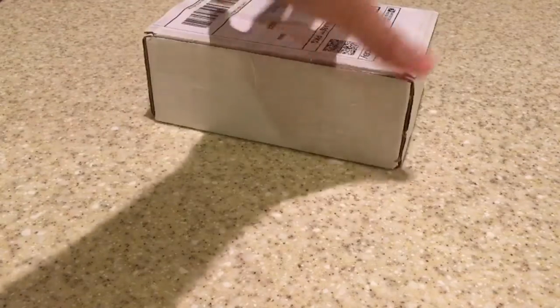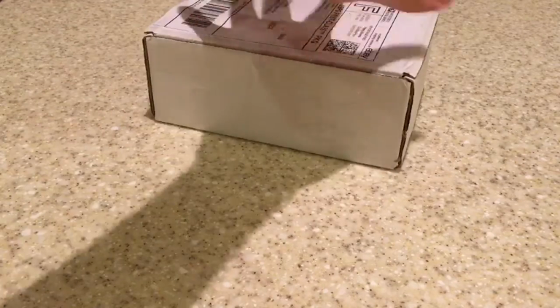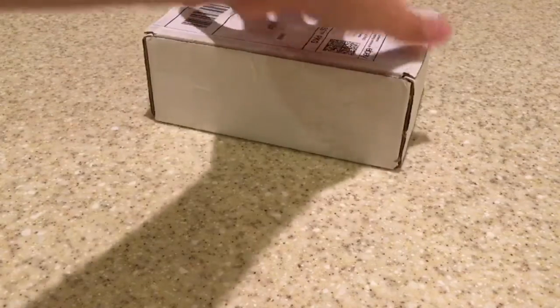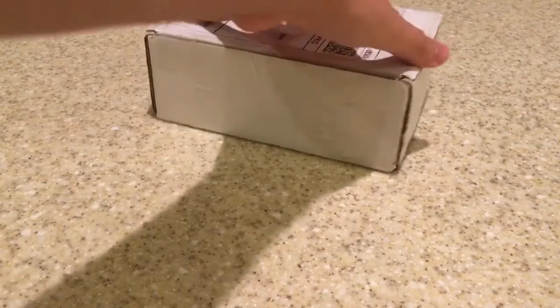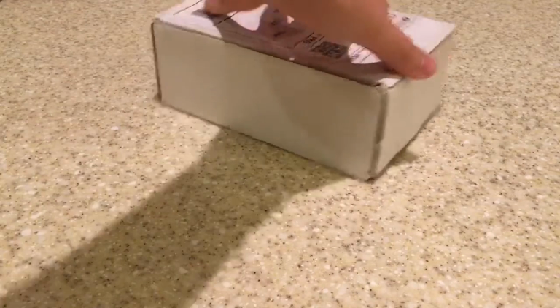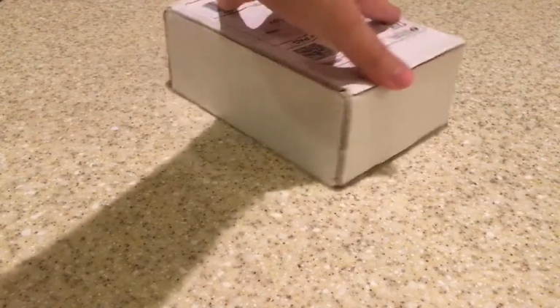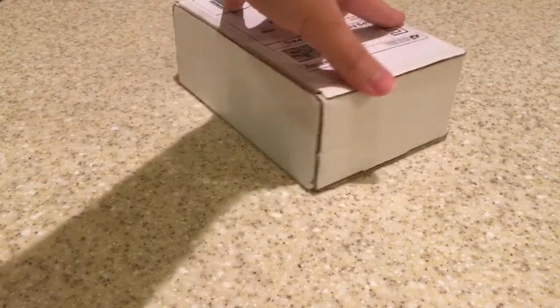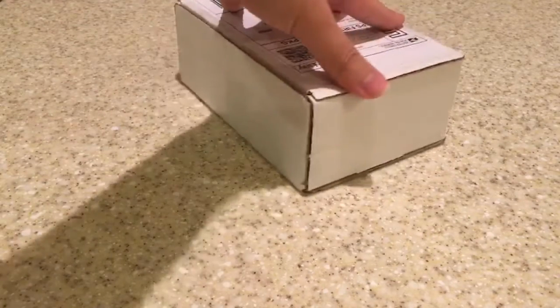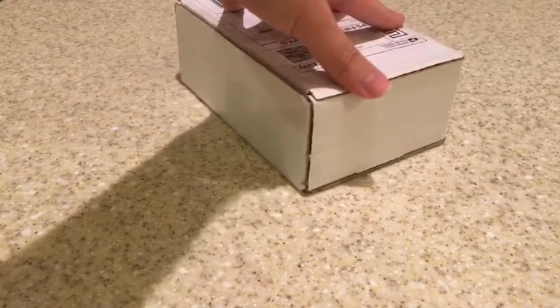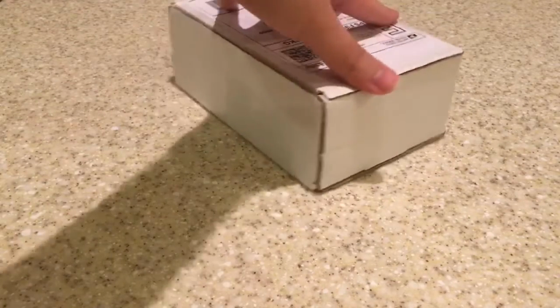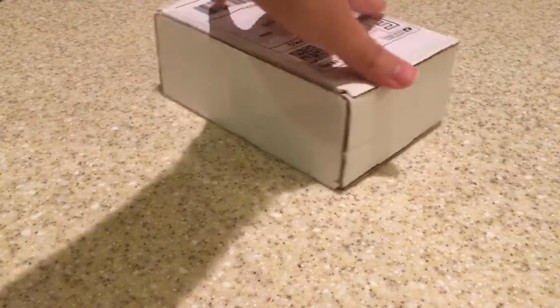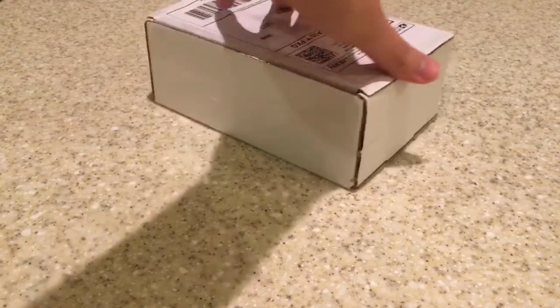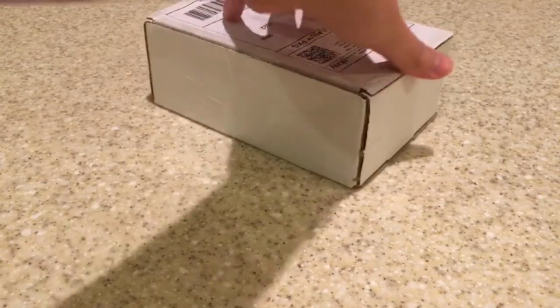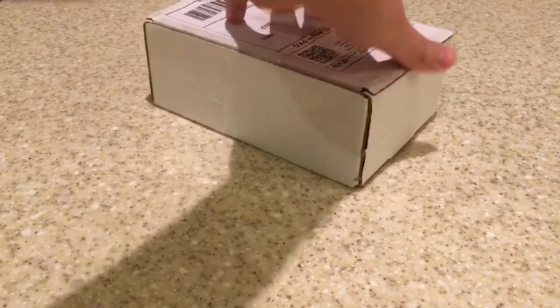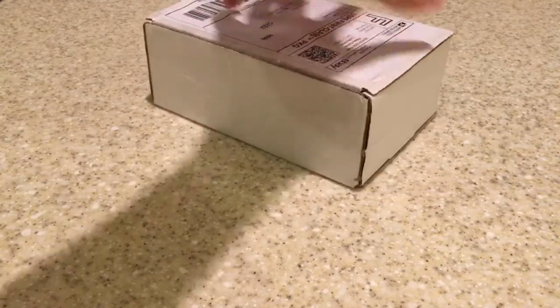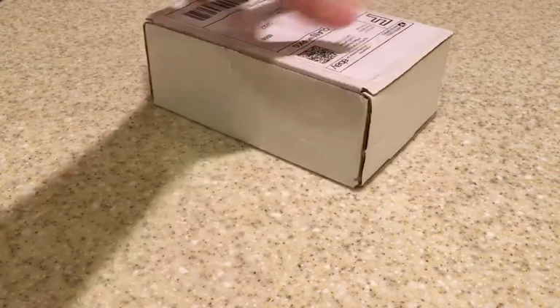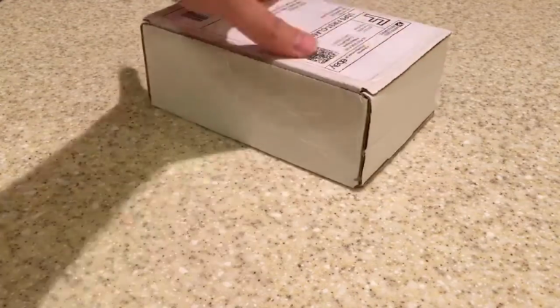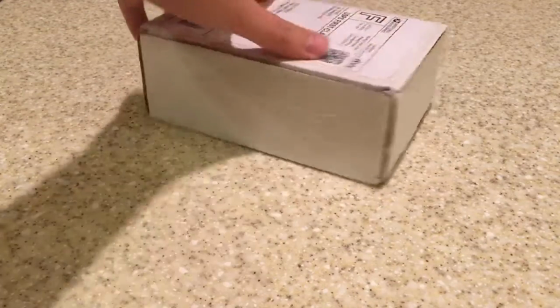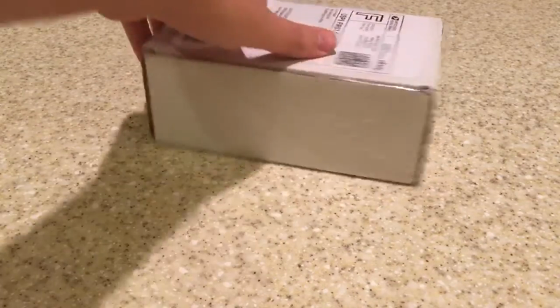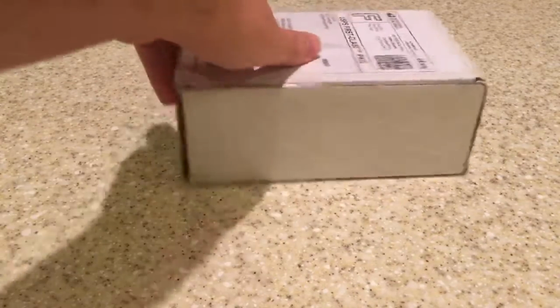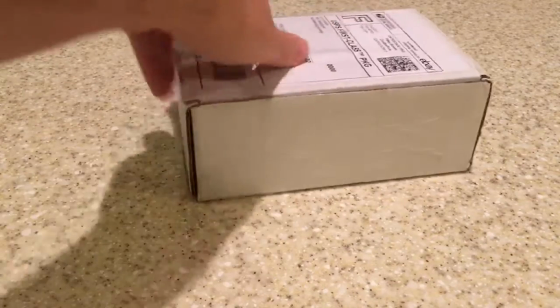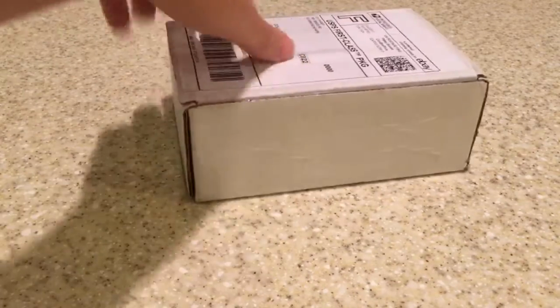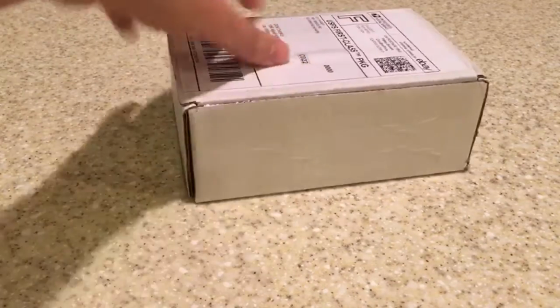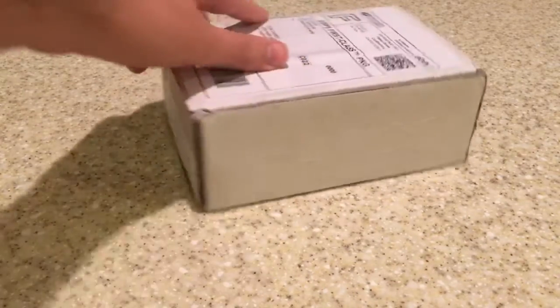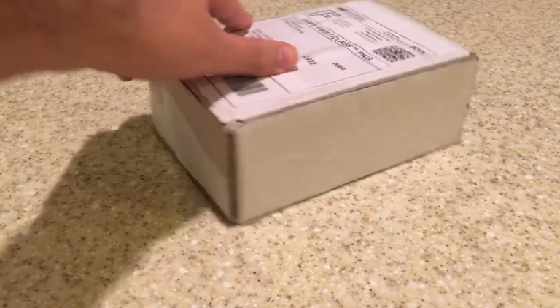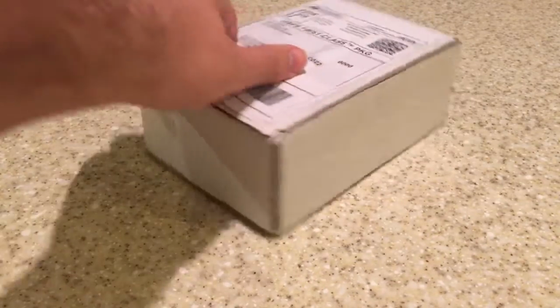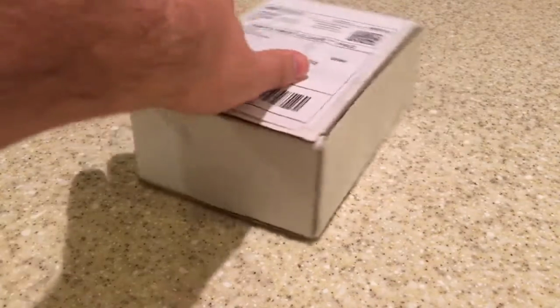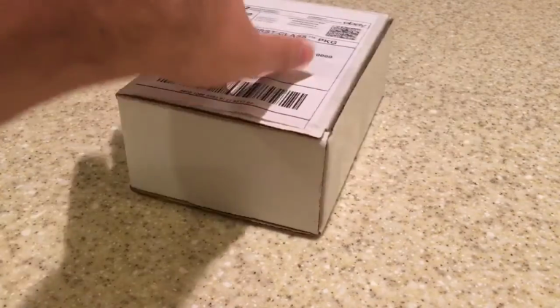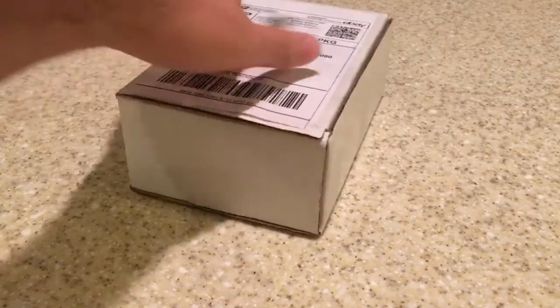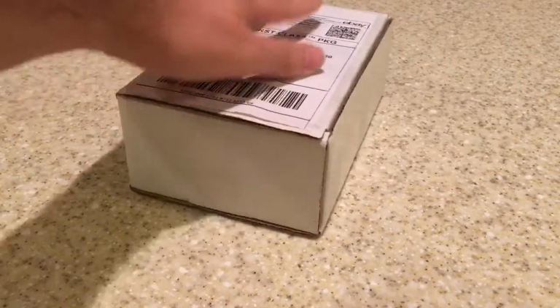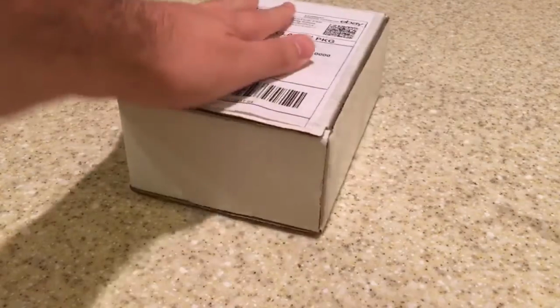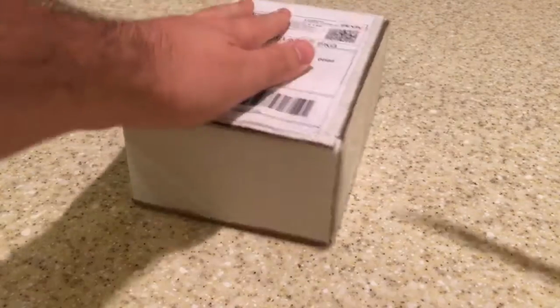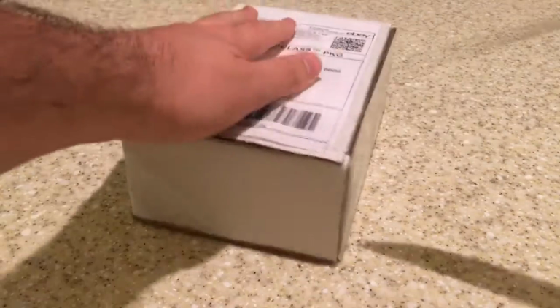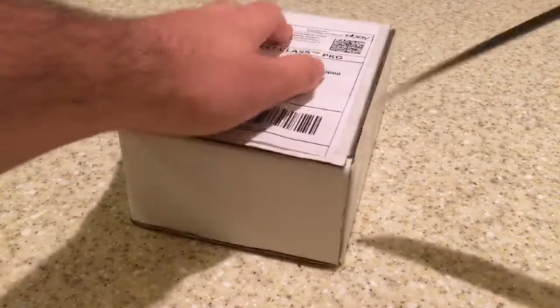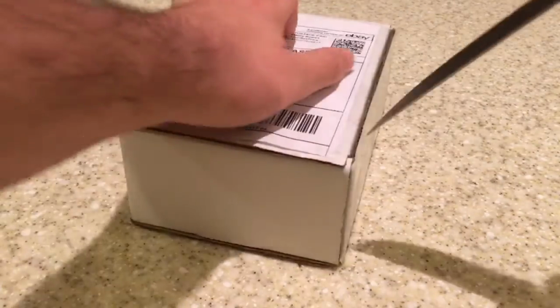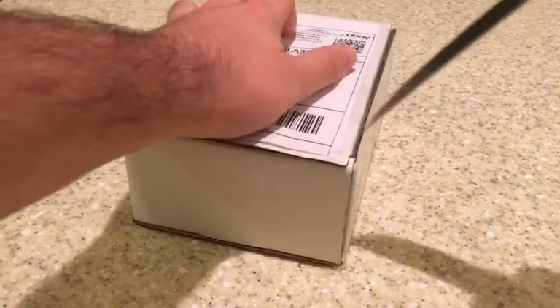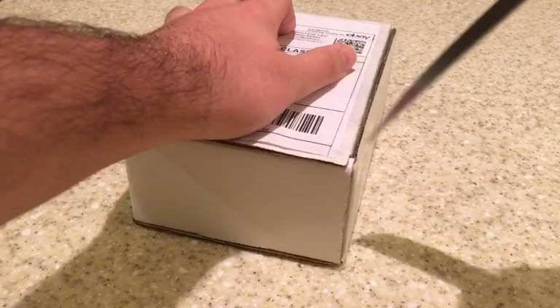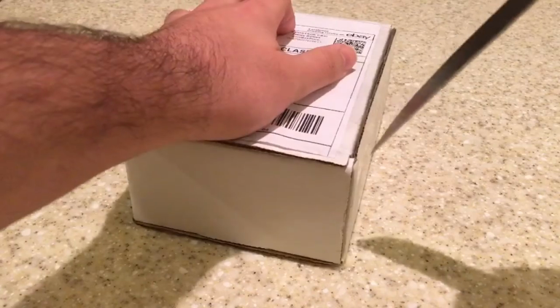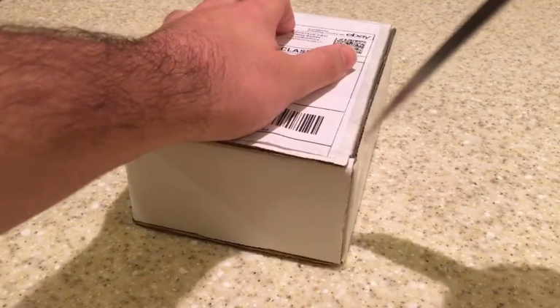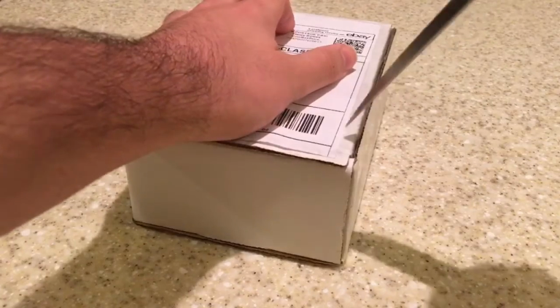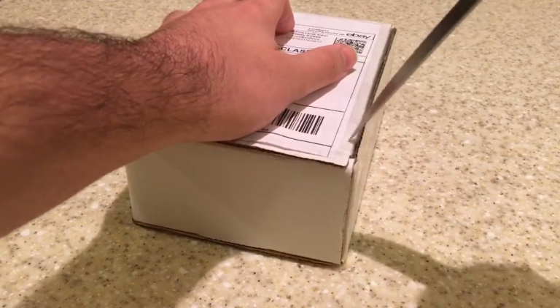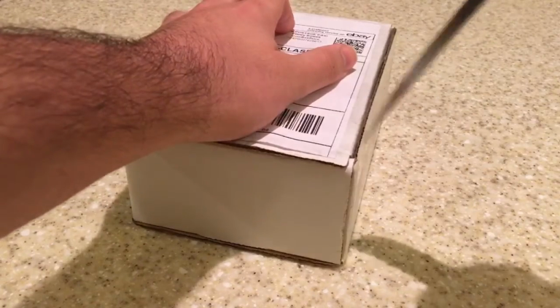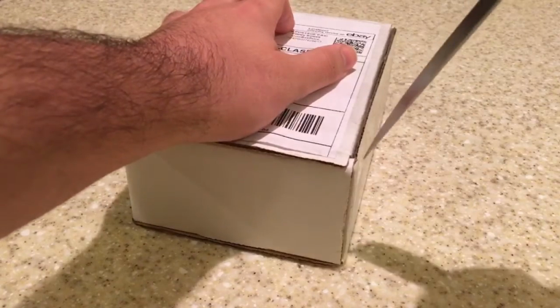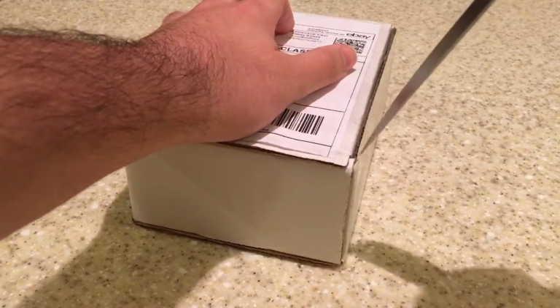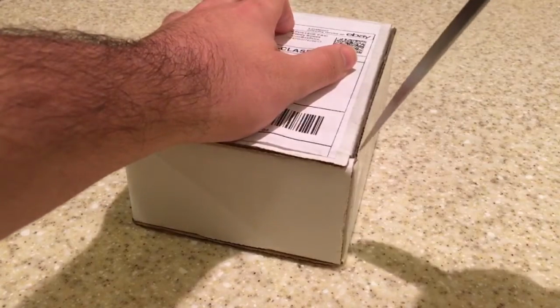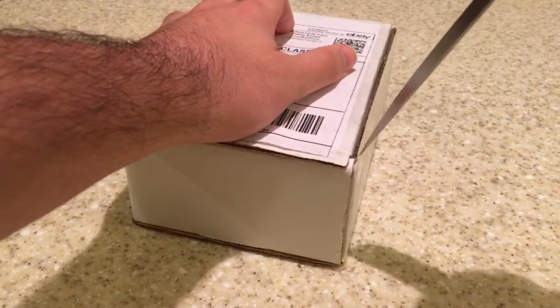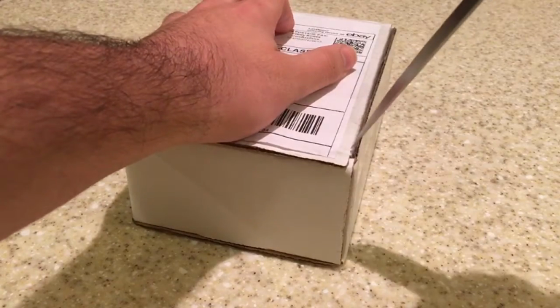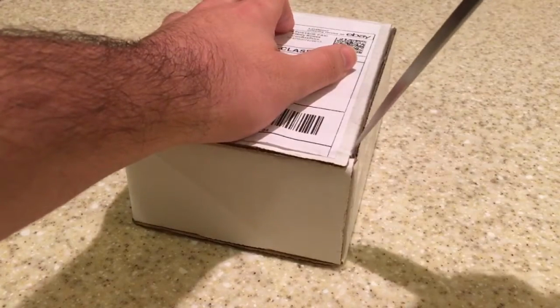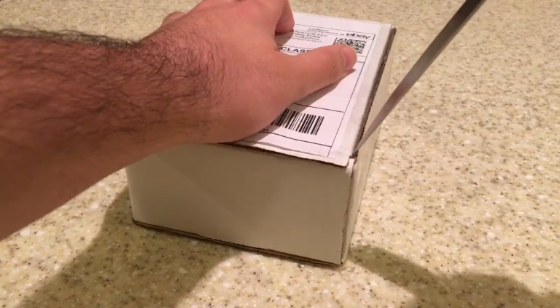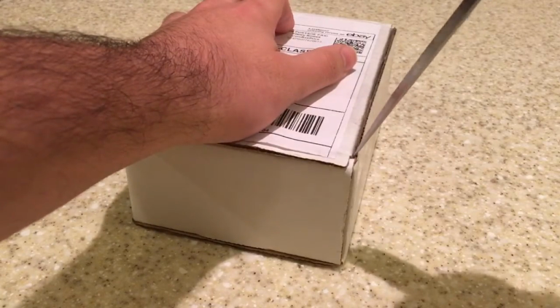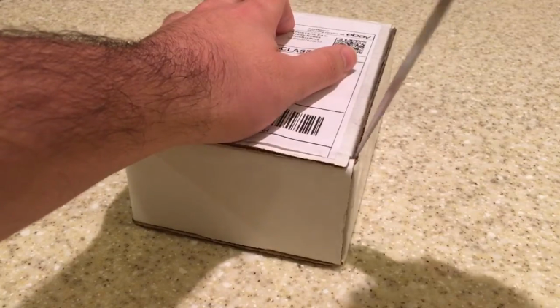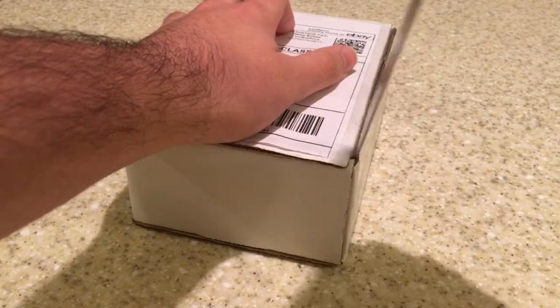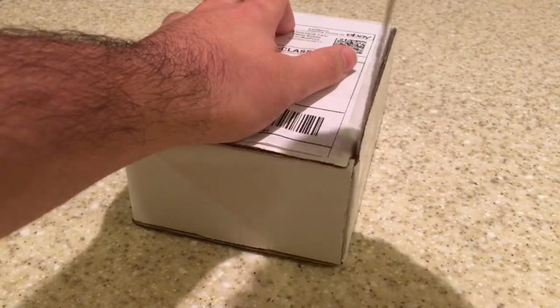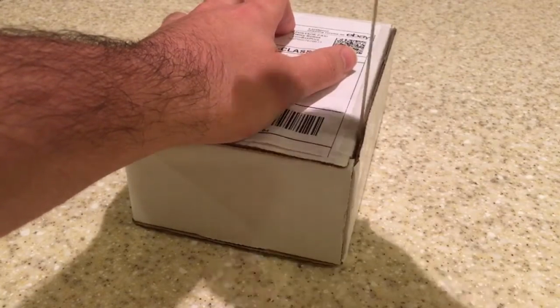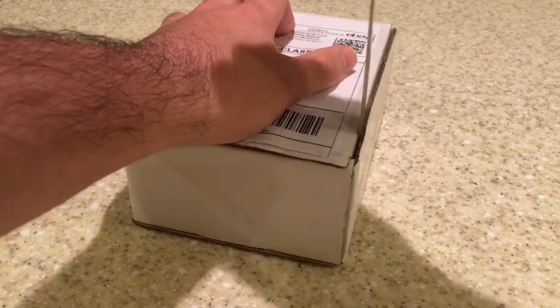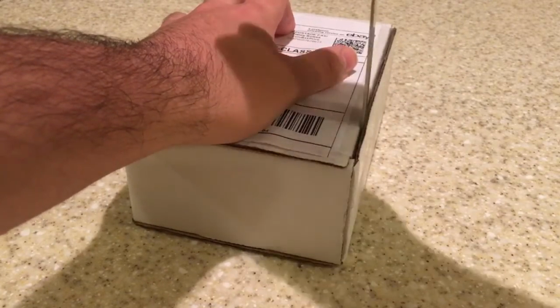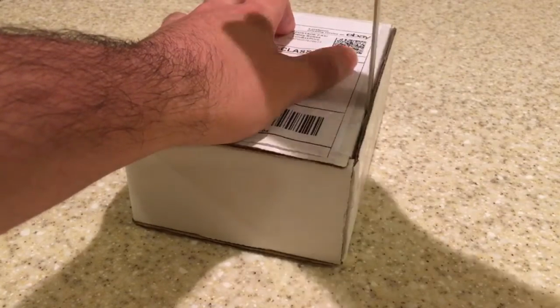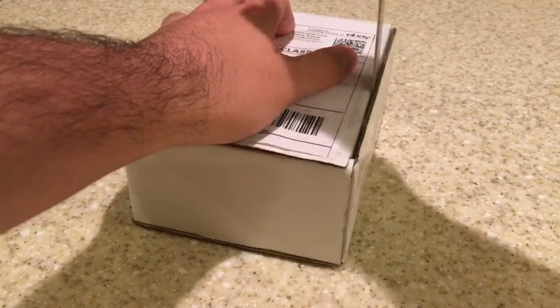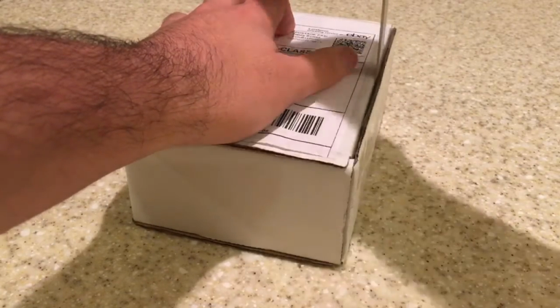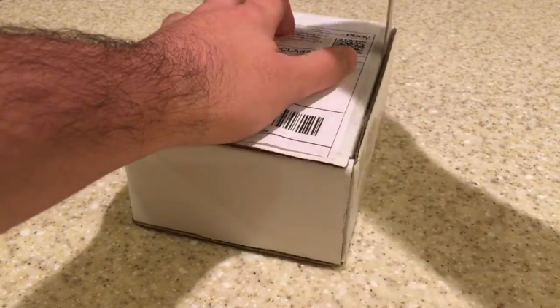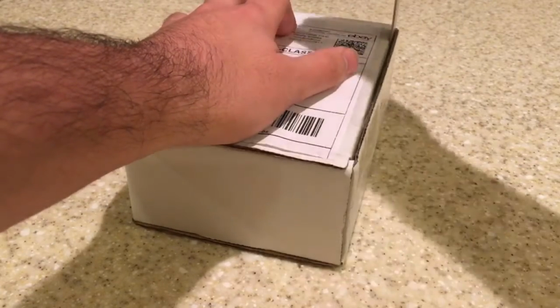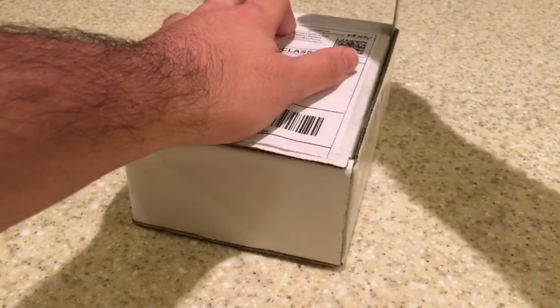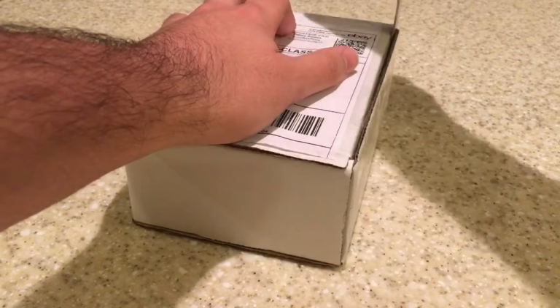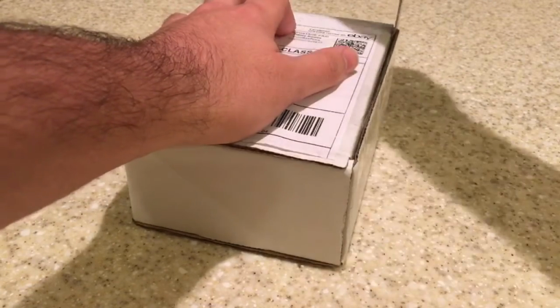So here's the box — just a standard size. Let's go ahead and open it. Hope they're okay.